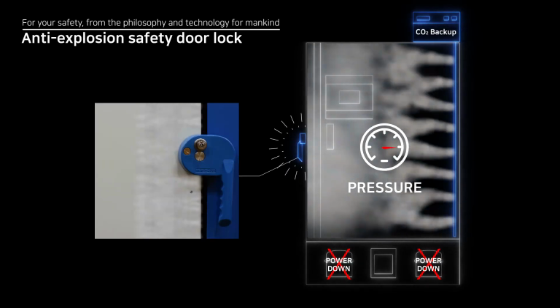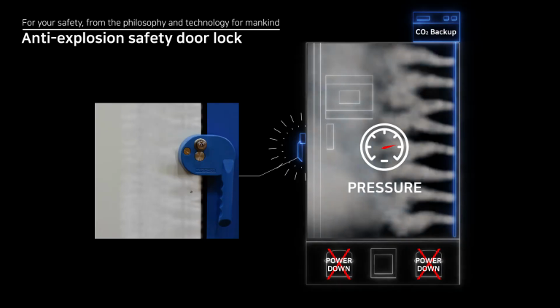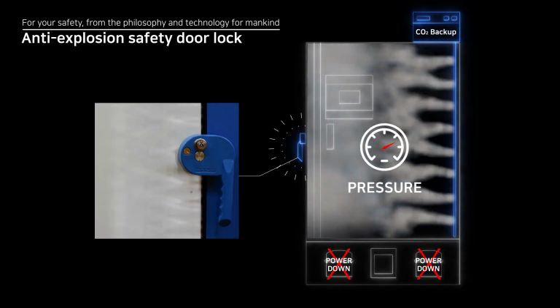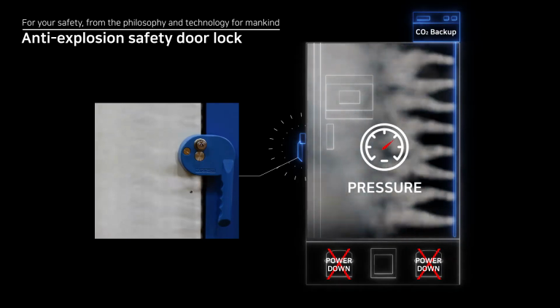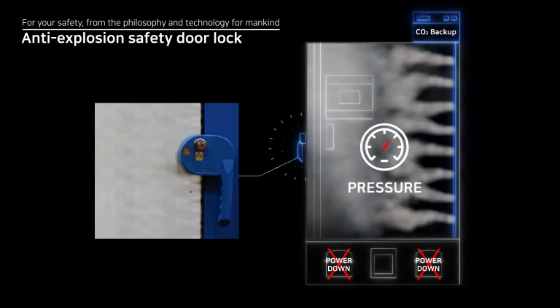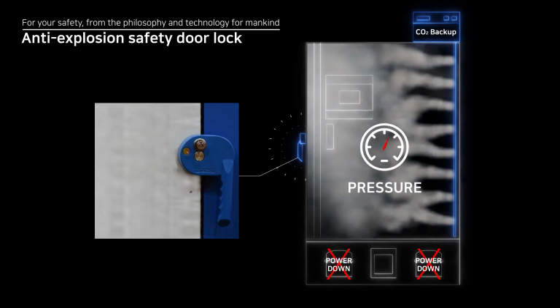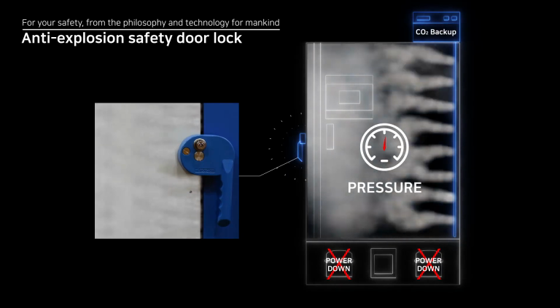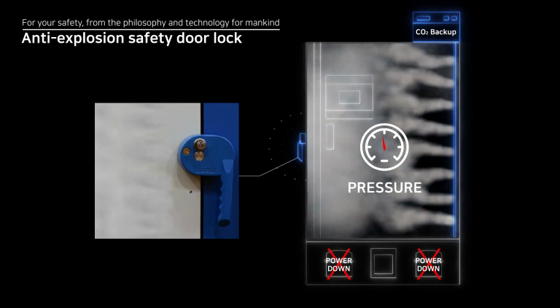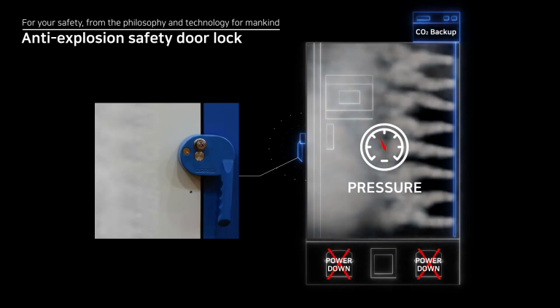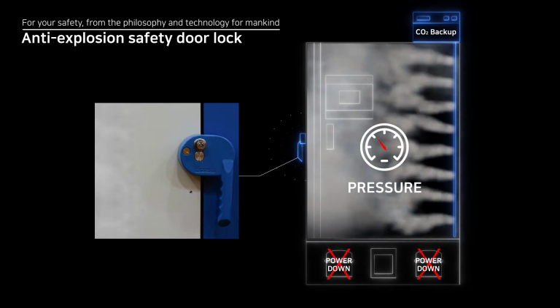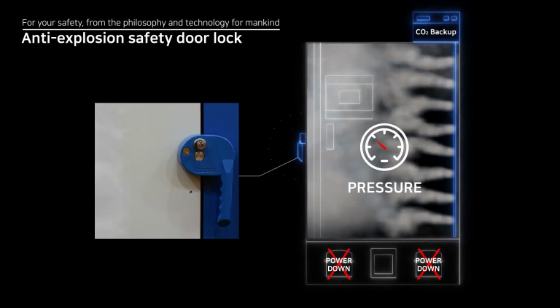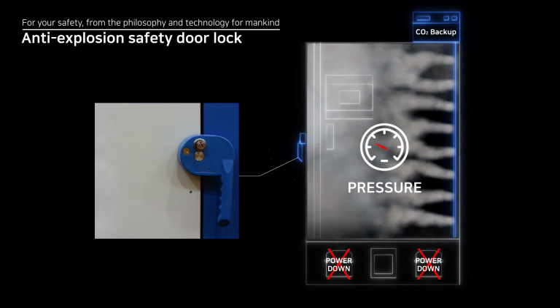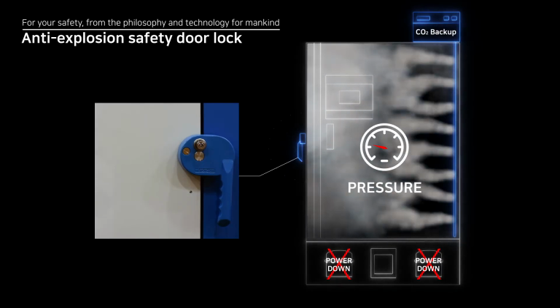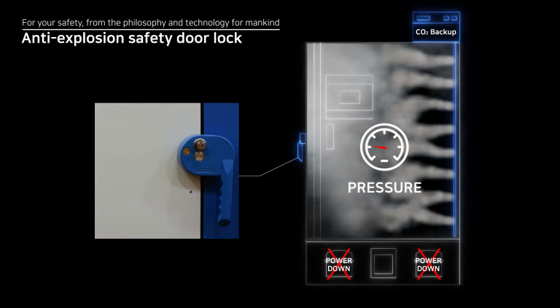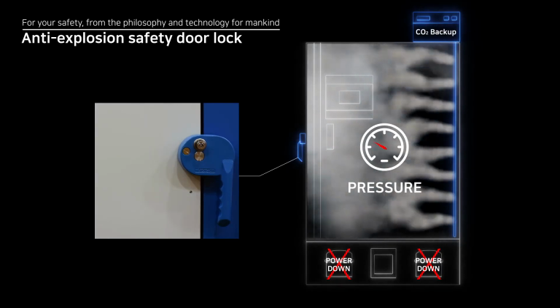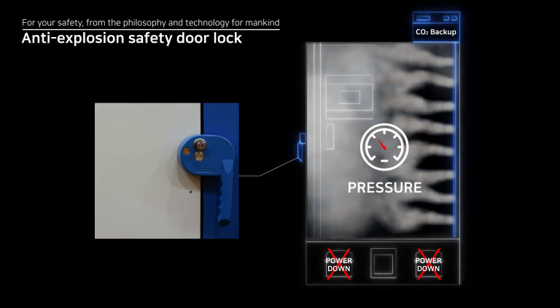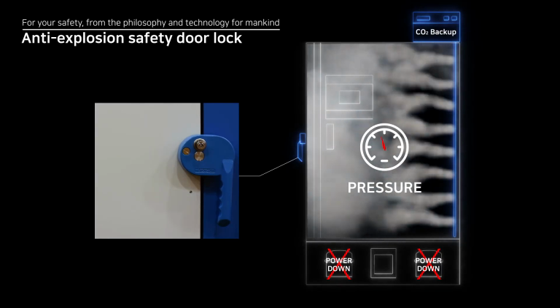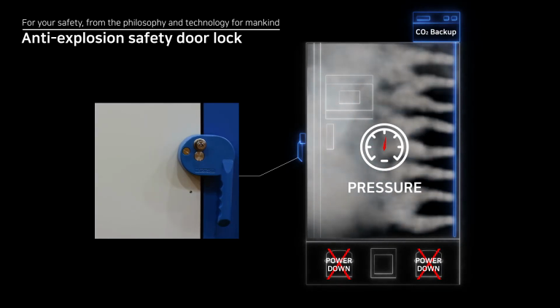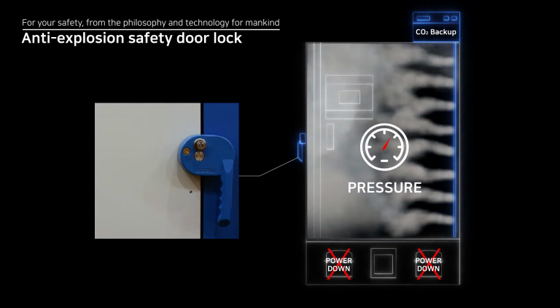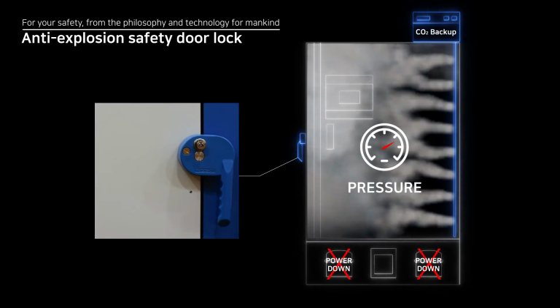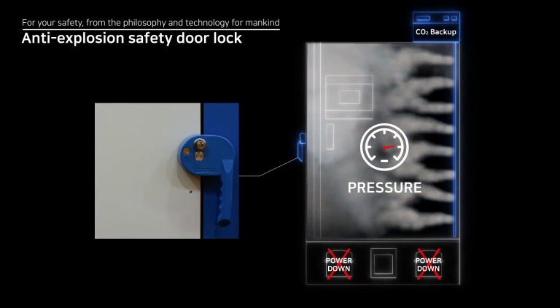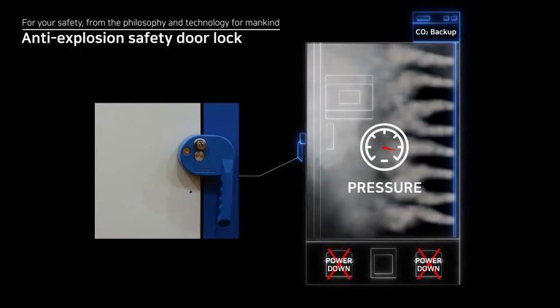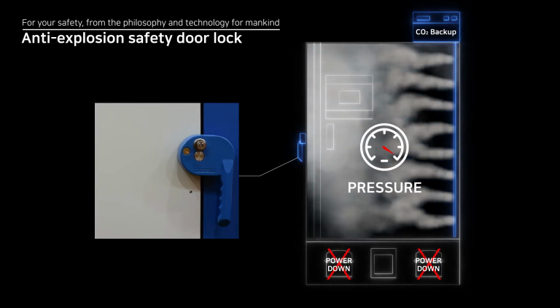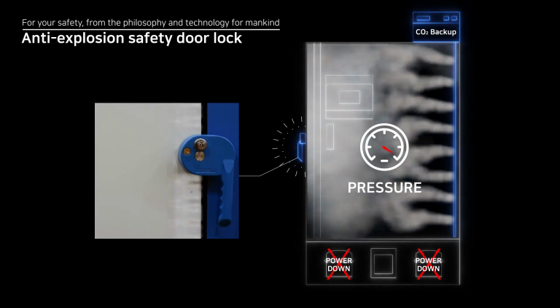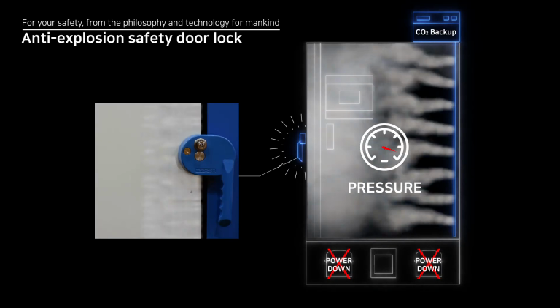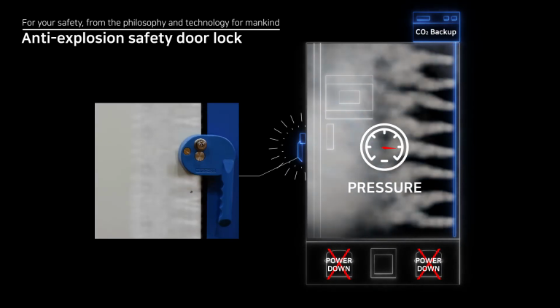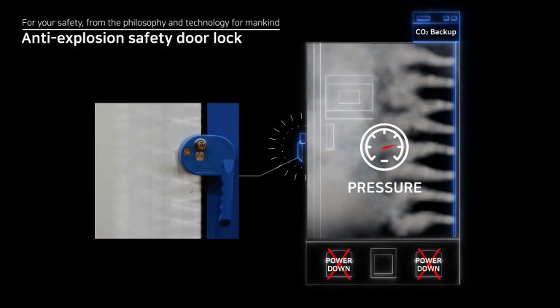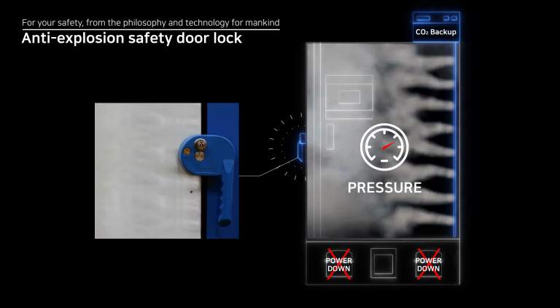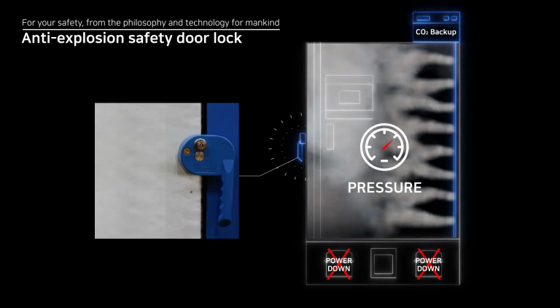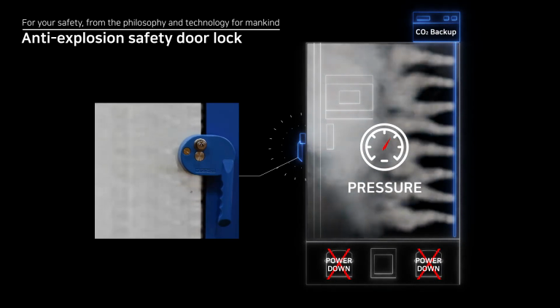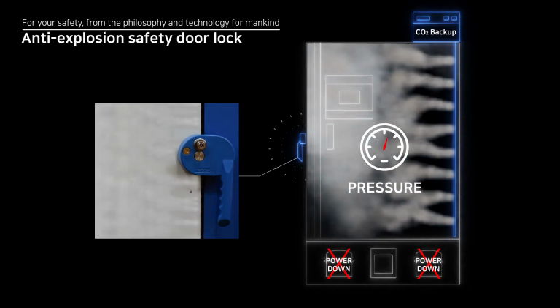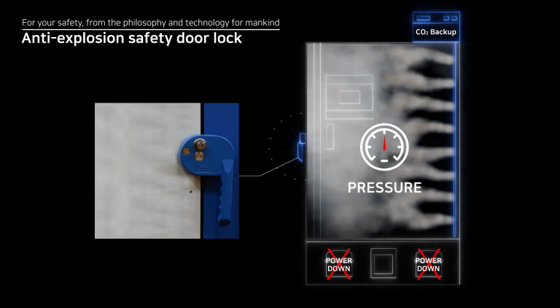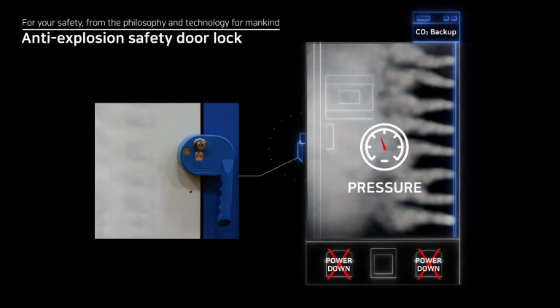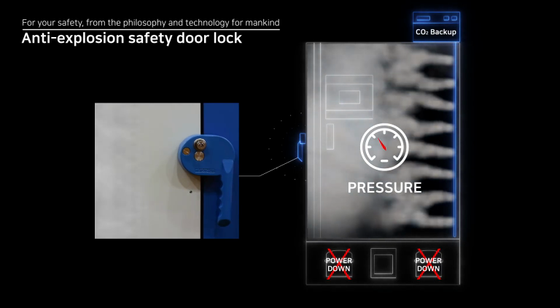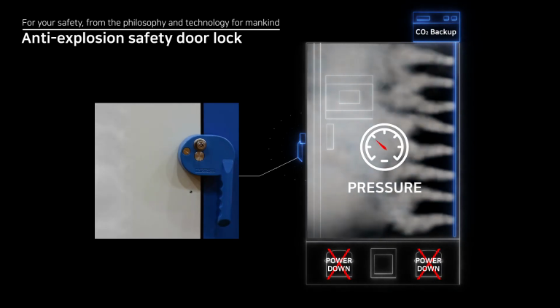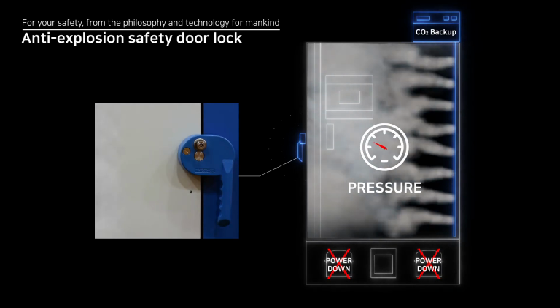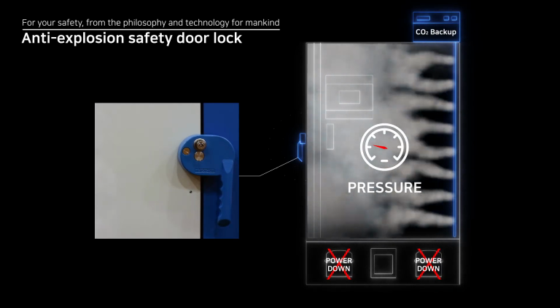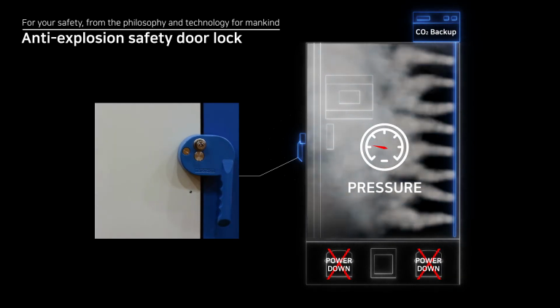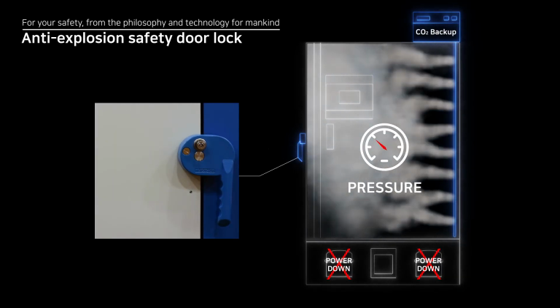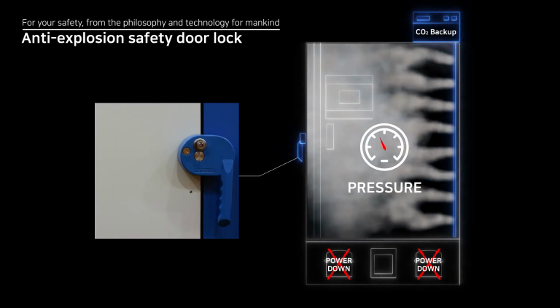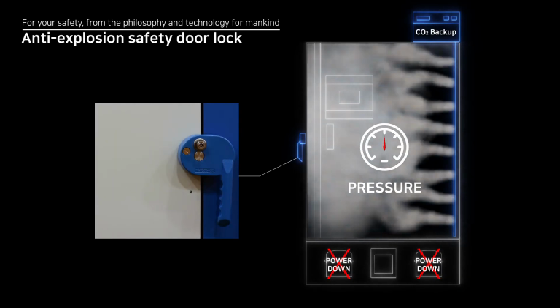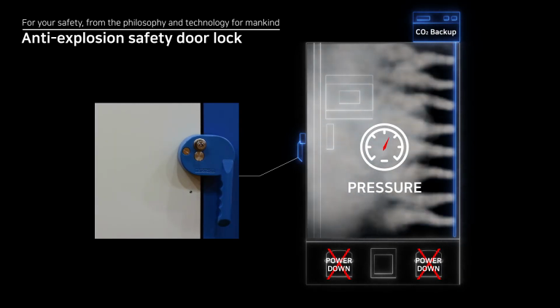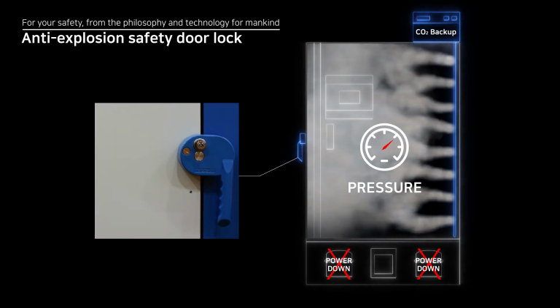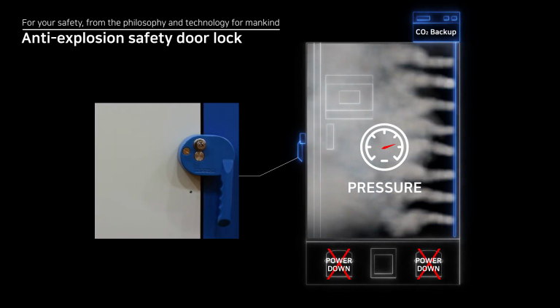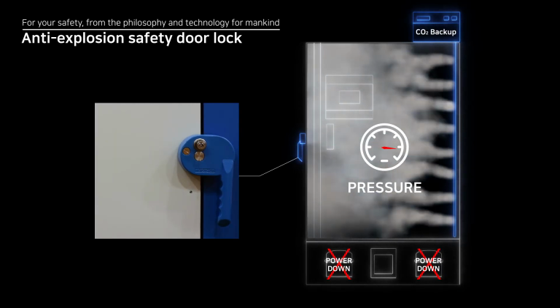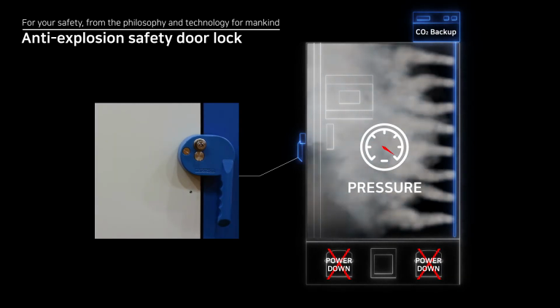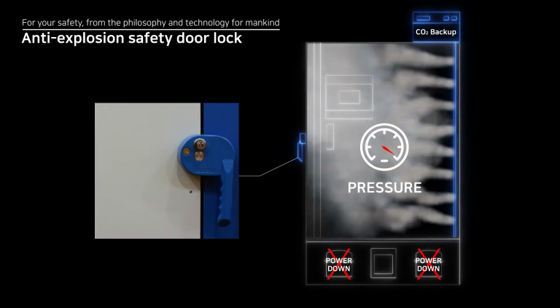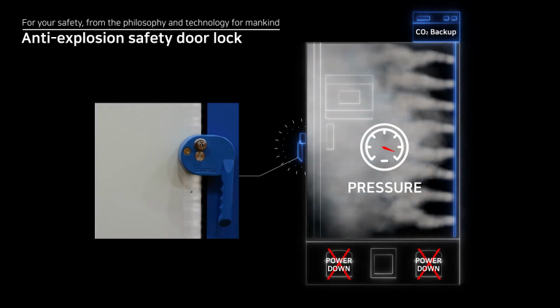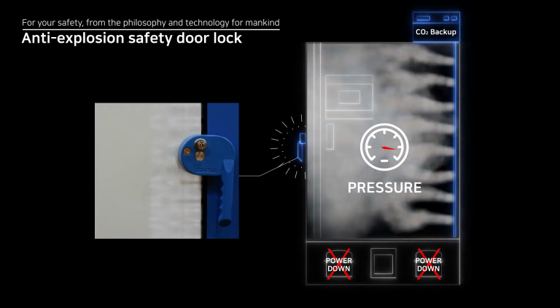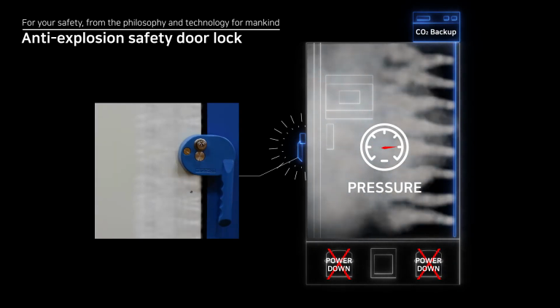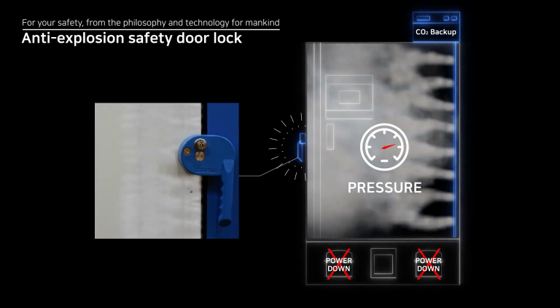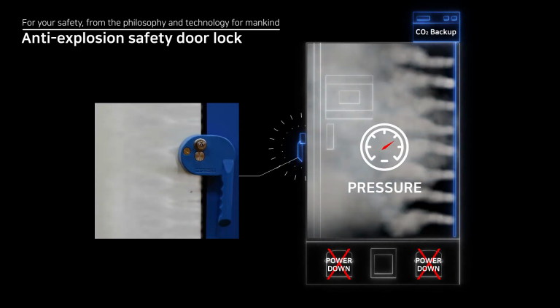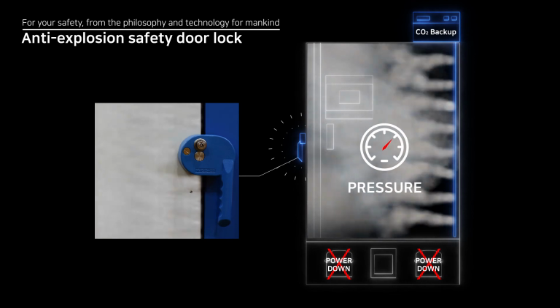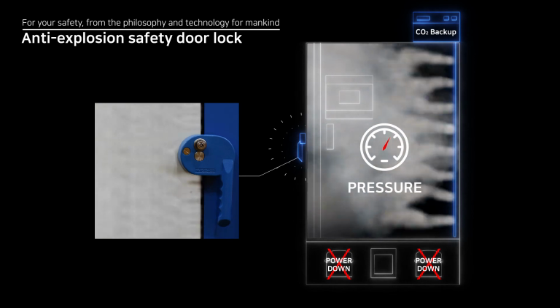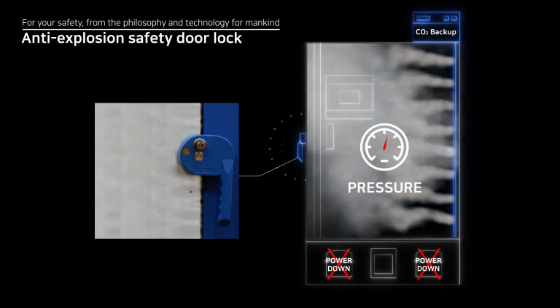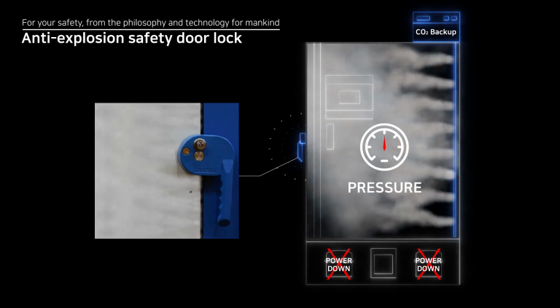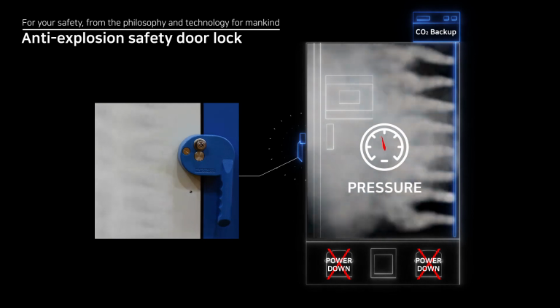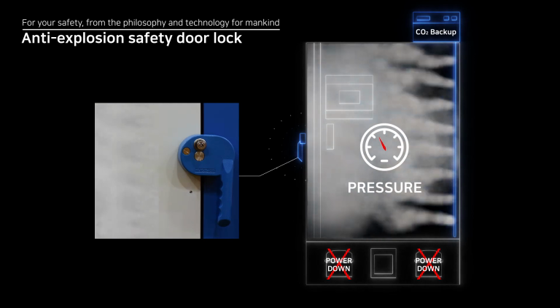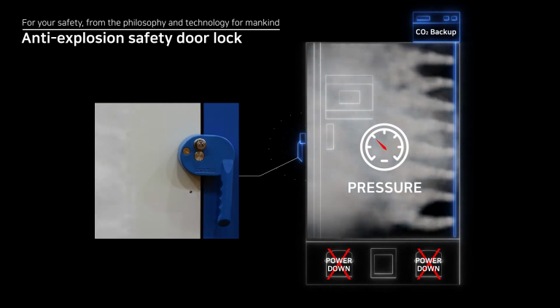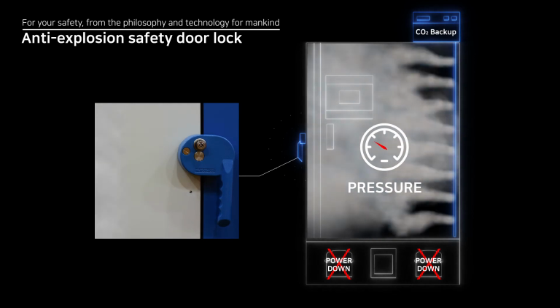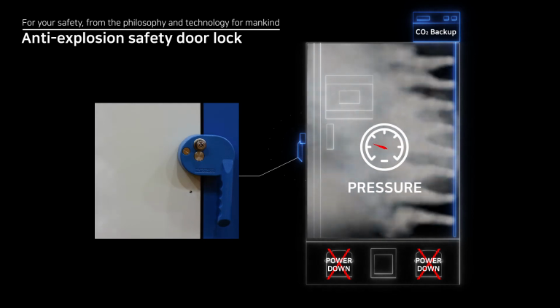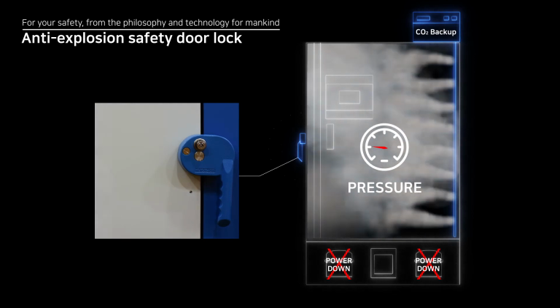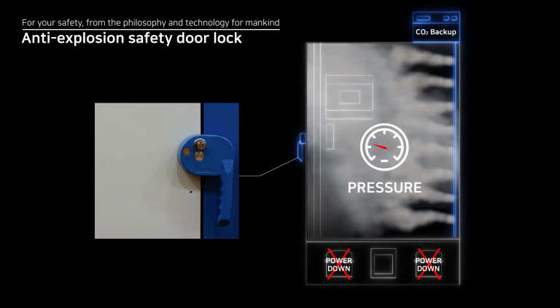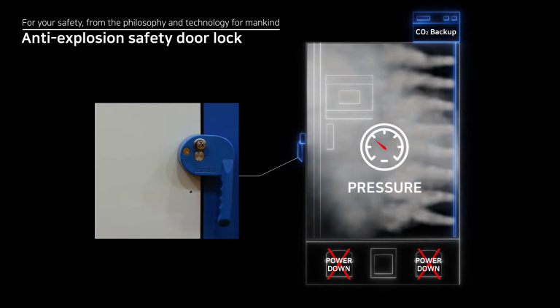The safety door lock protects the users by releasing pressure formed by a CO2/LN2 backup.